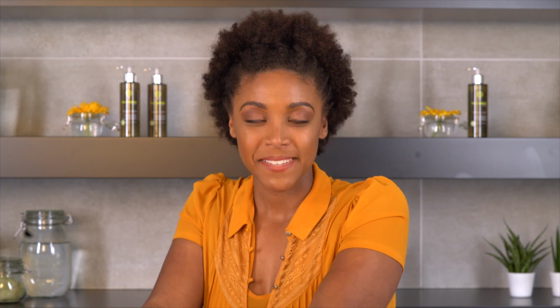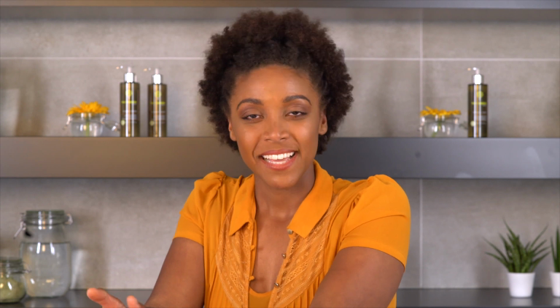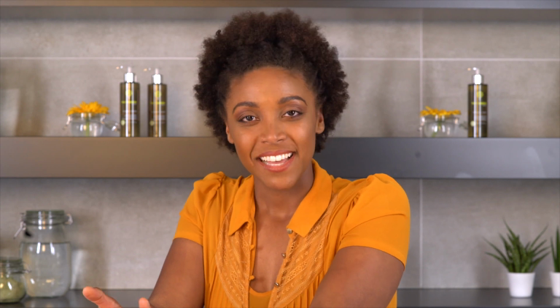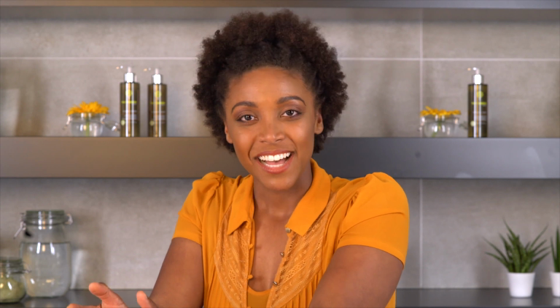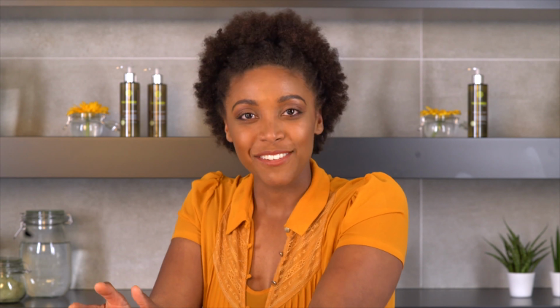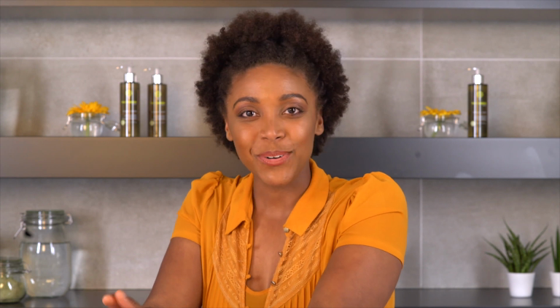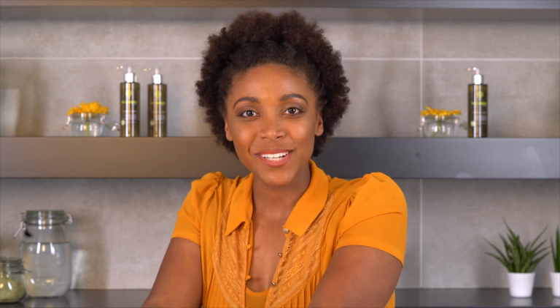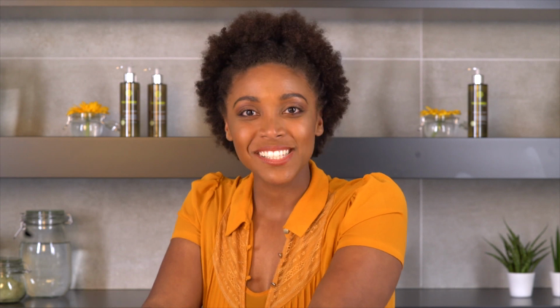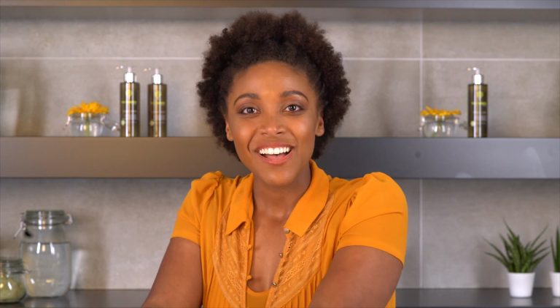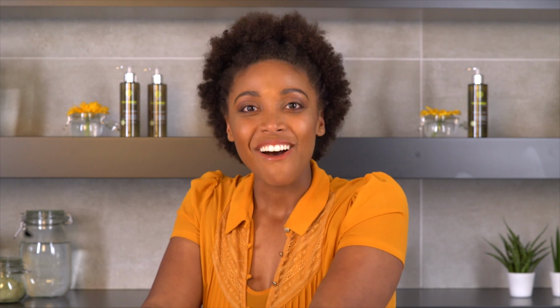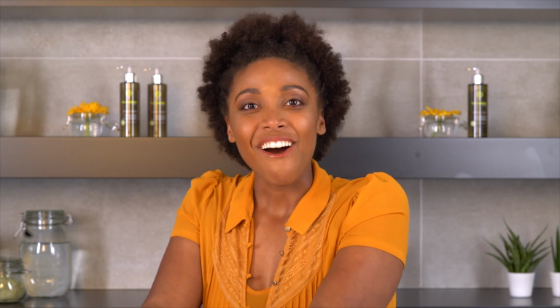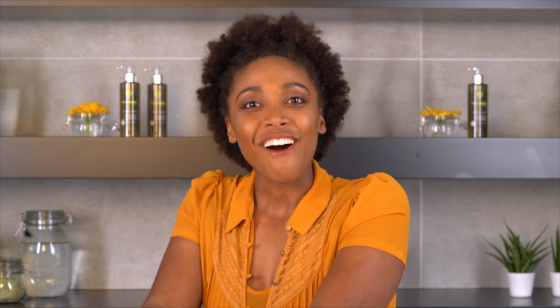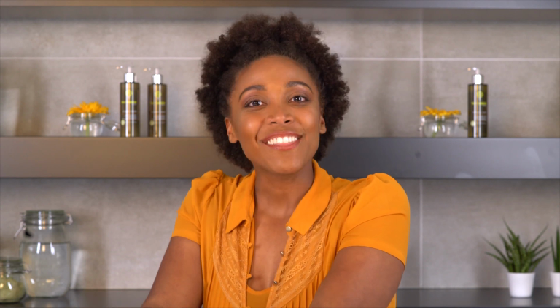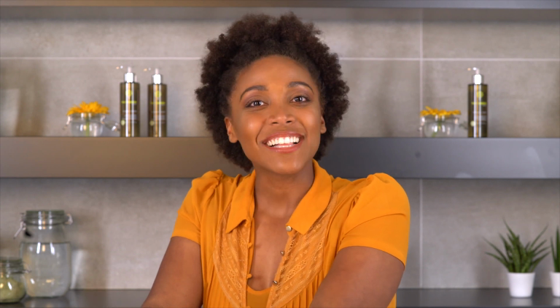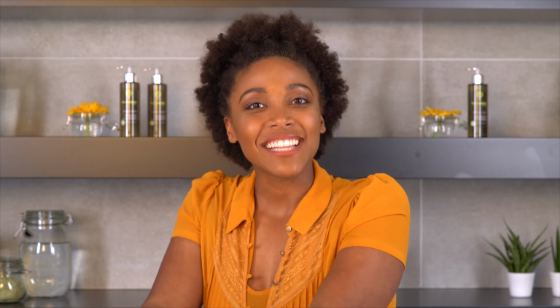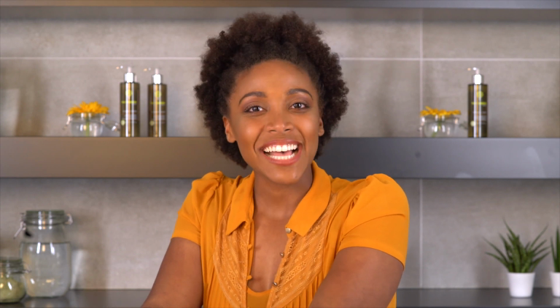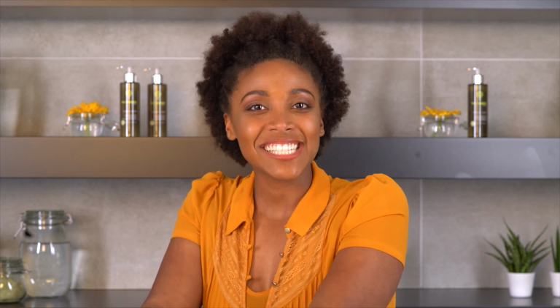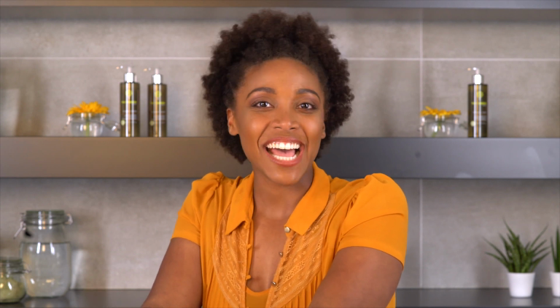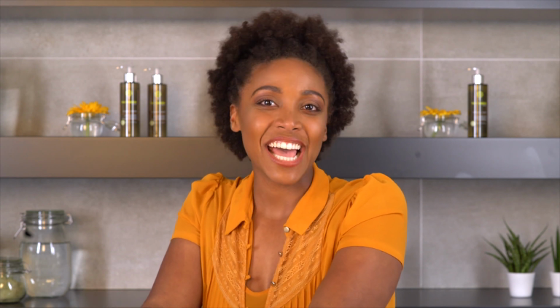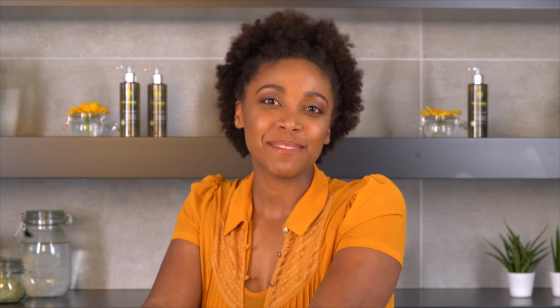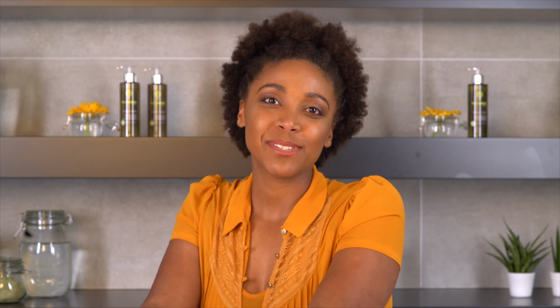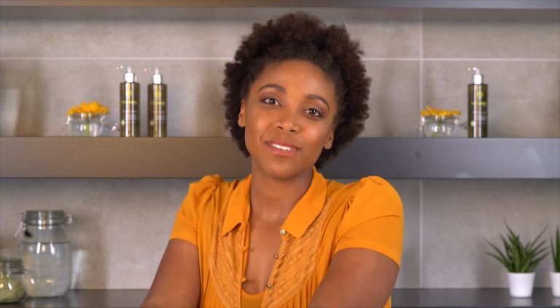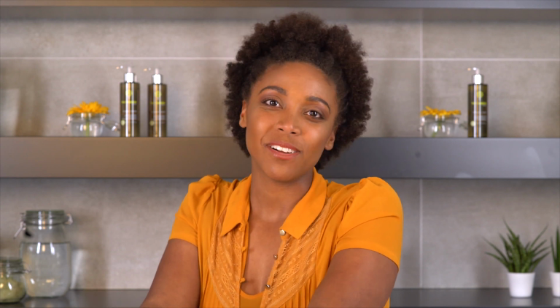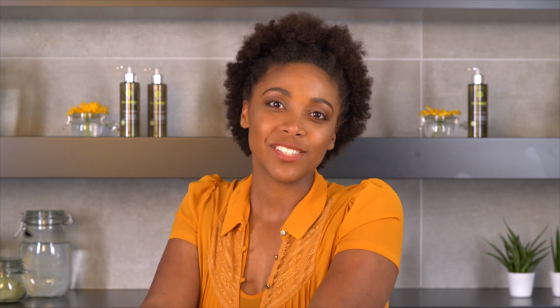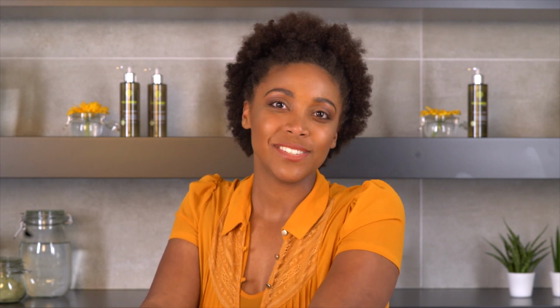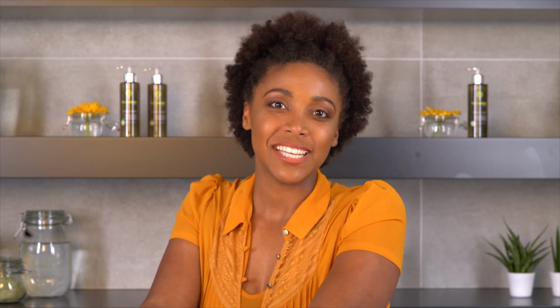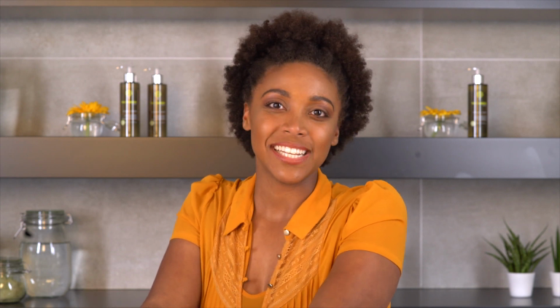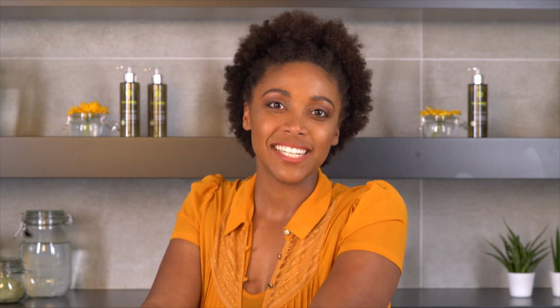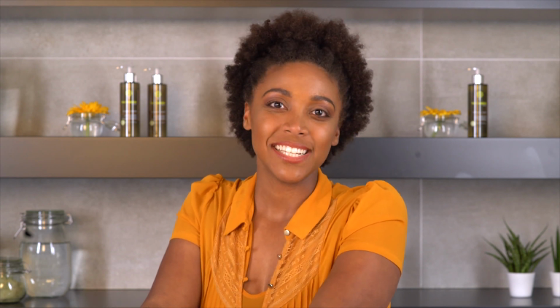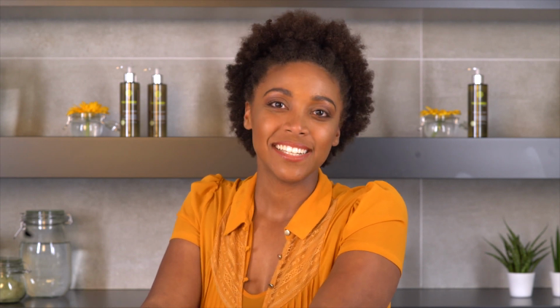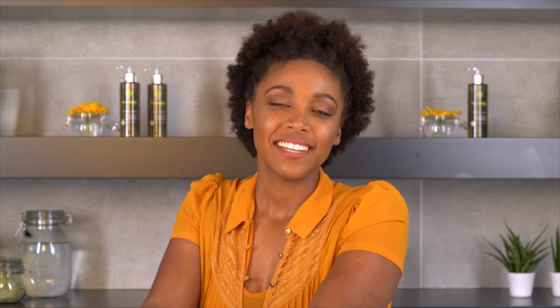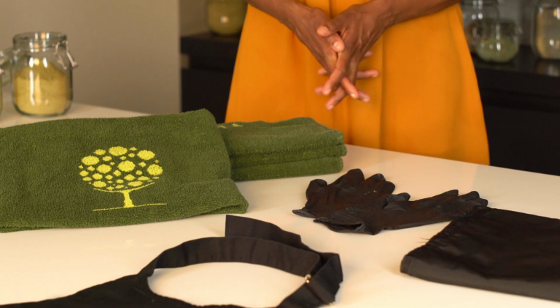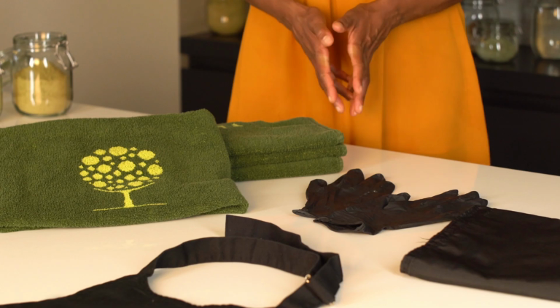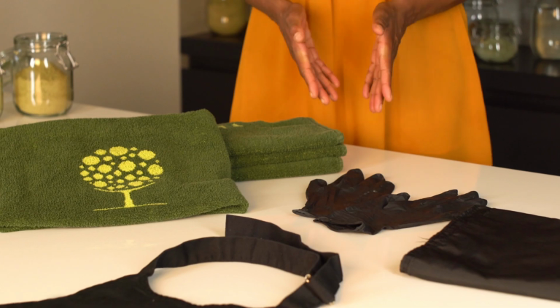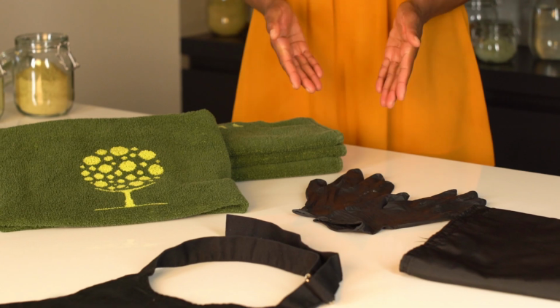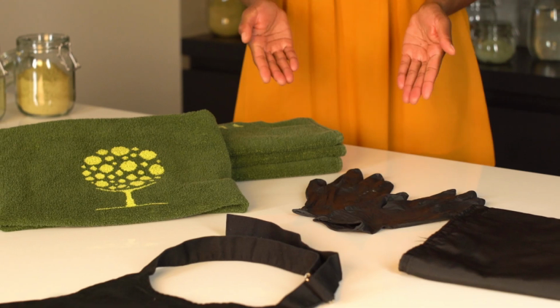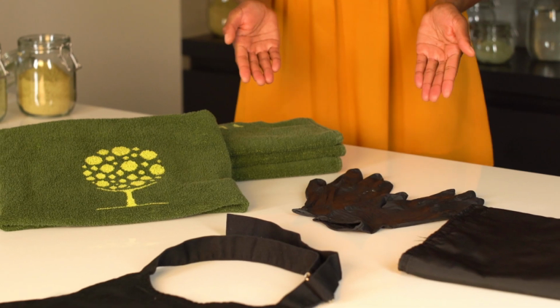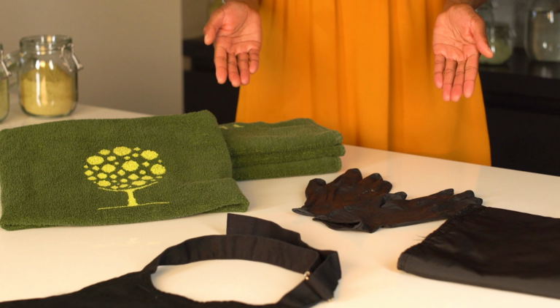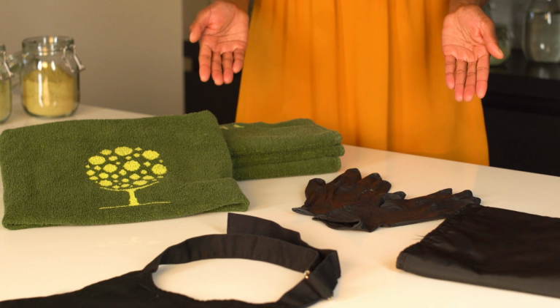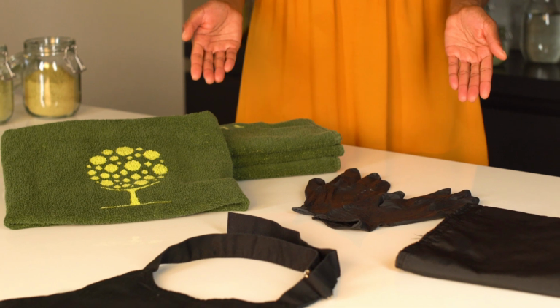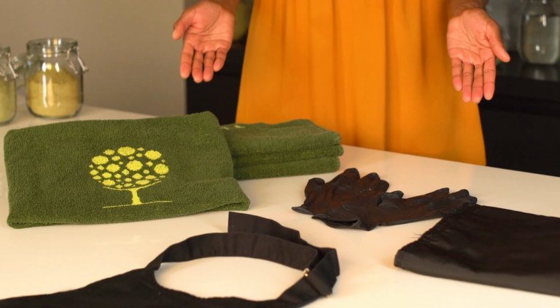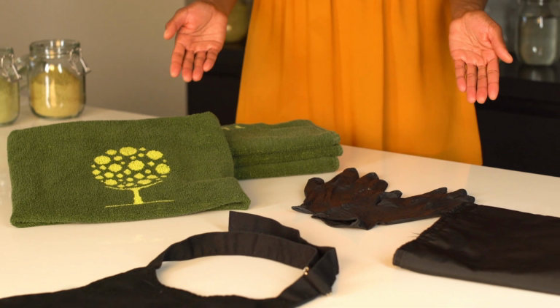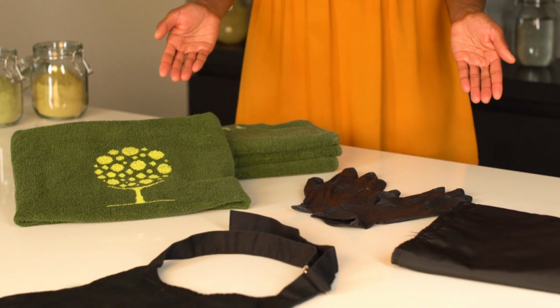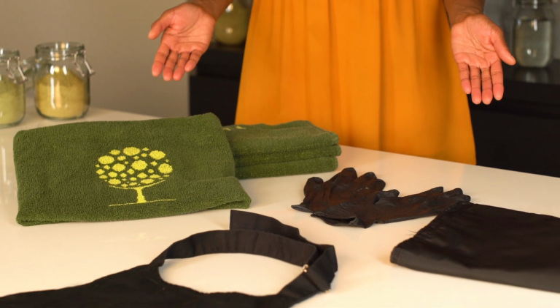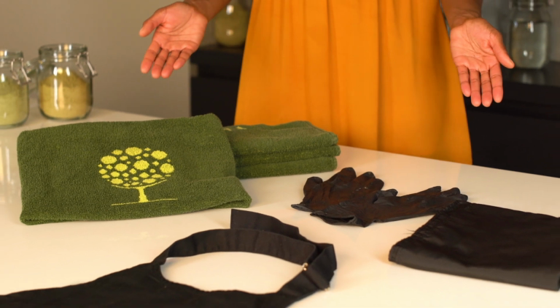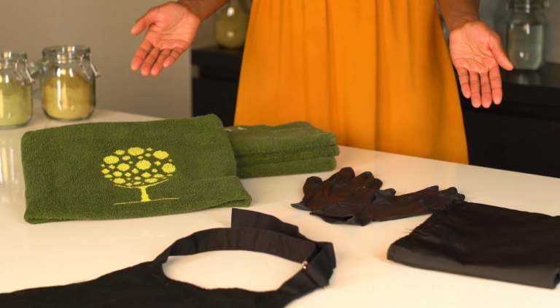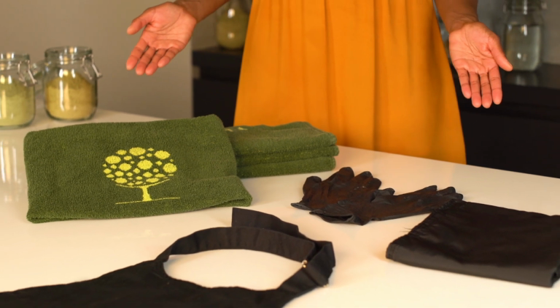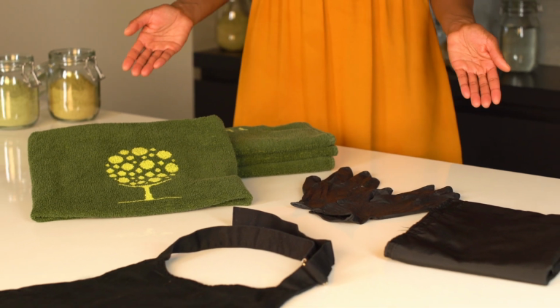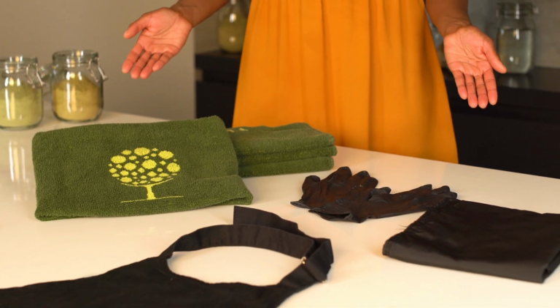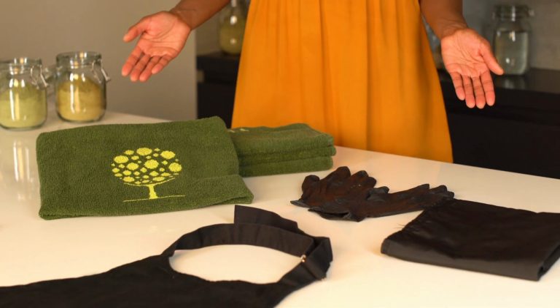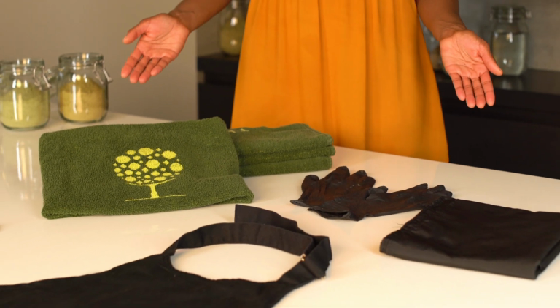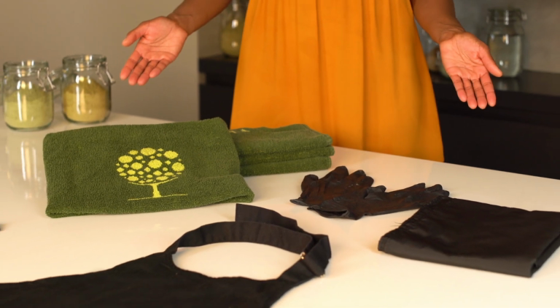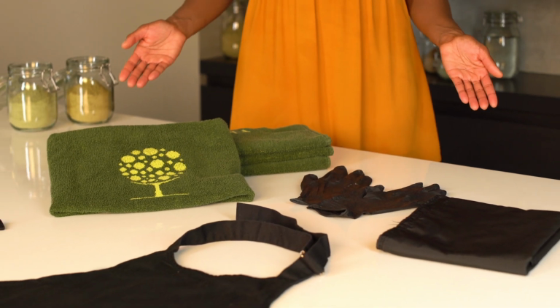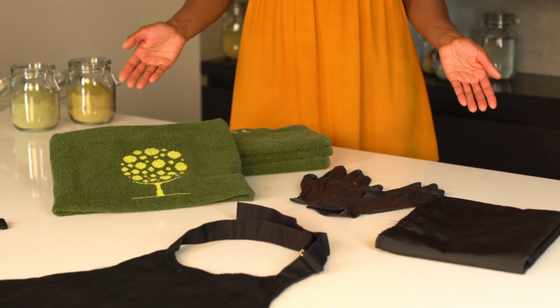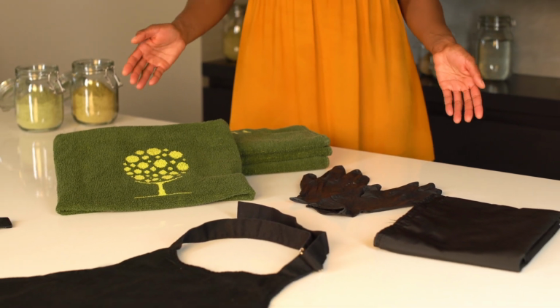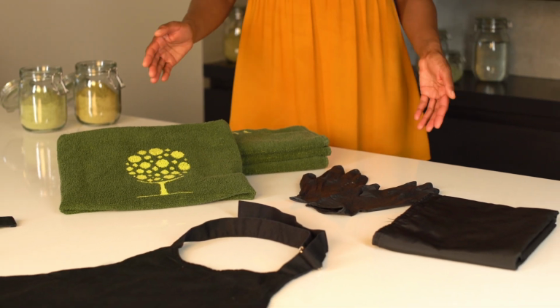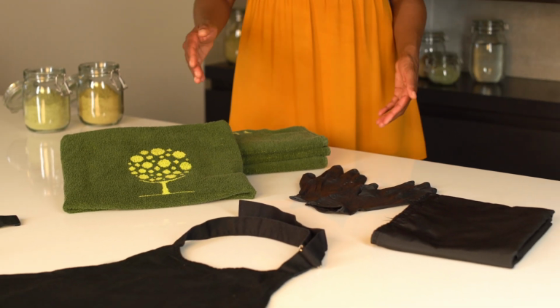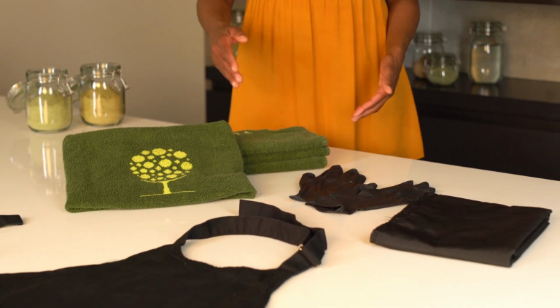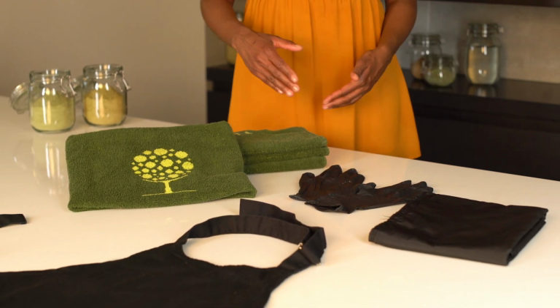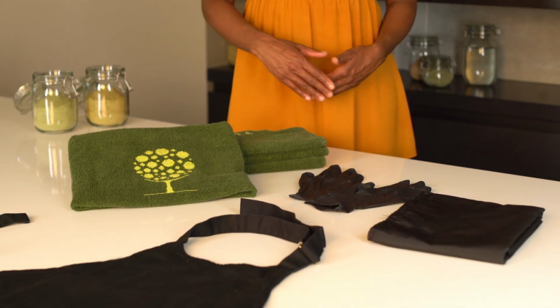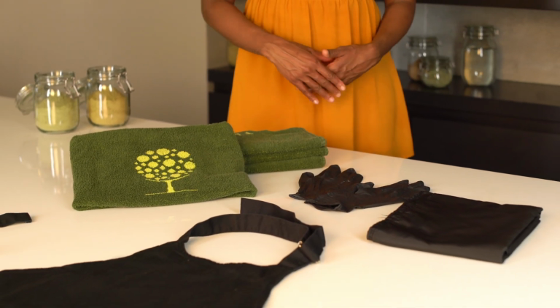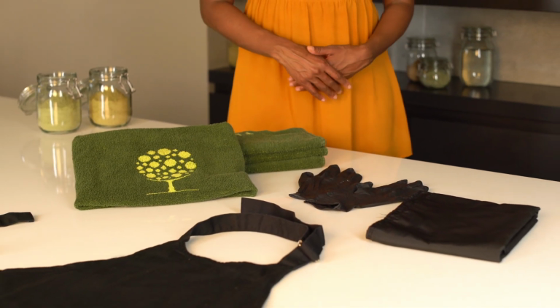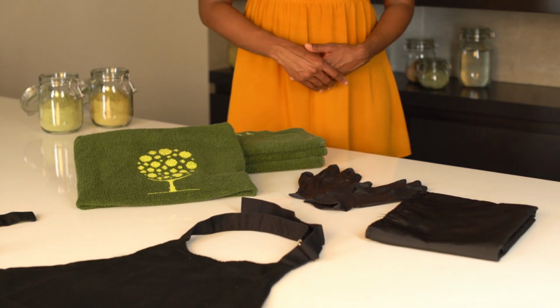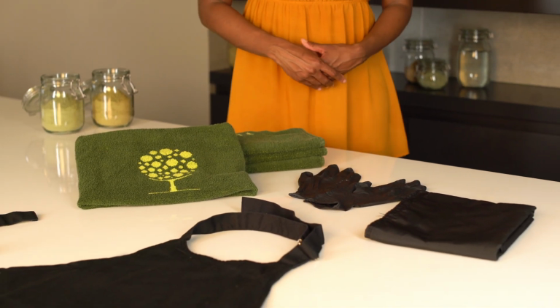Of course, all the classic items are also needed: gloves, an apron, a cape, and towels.